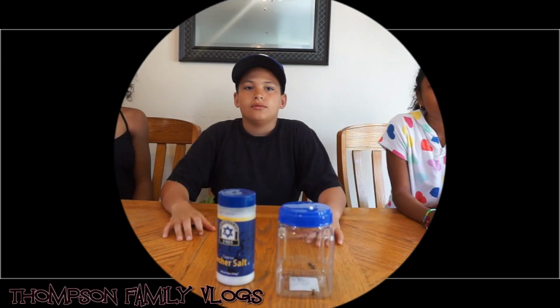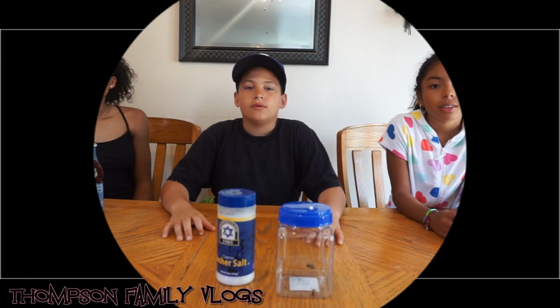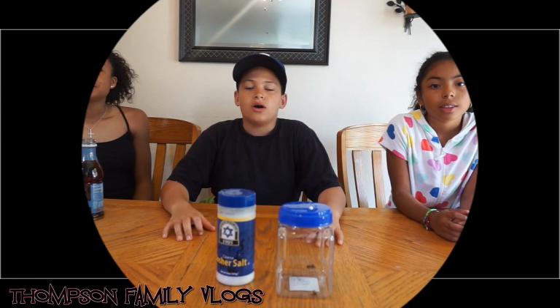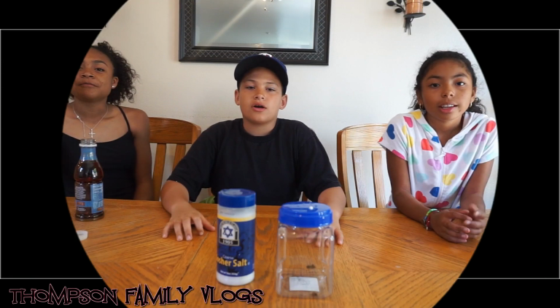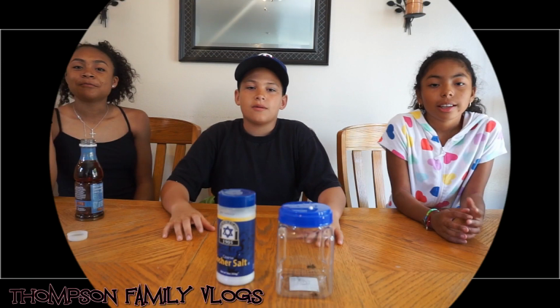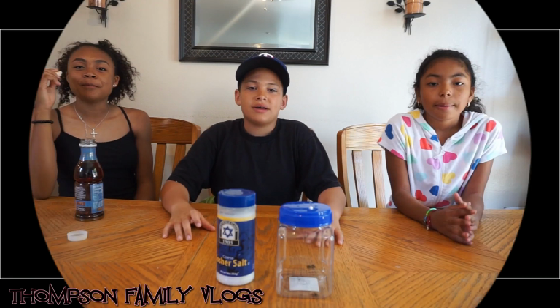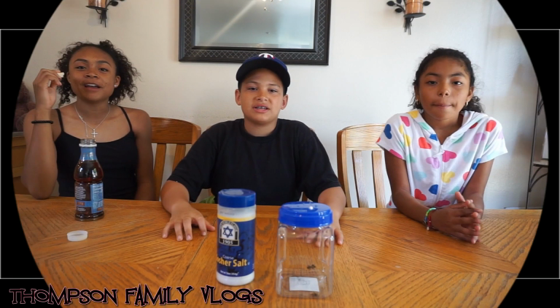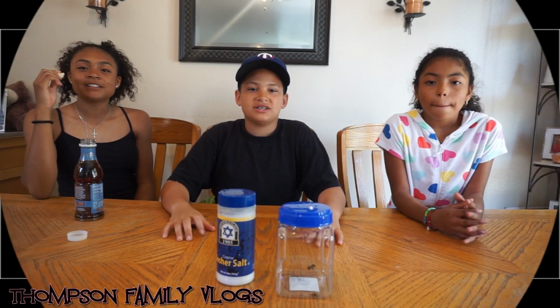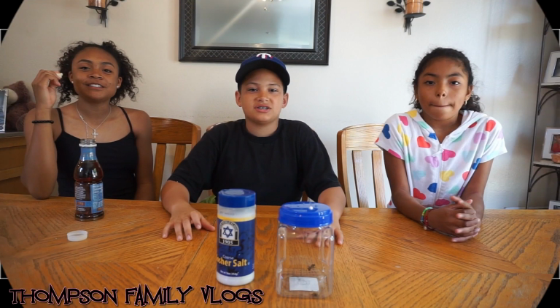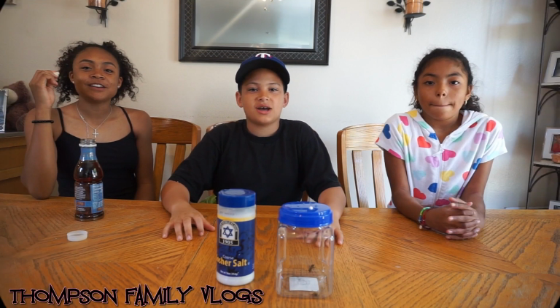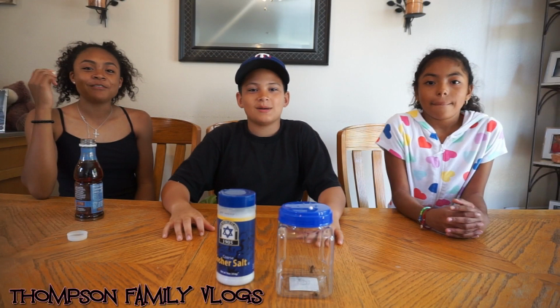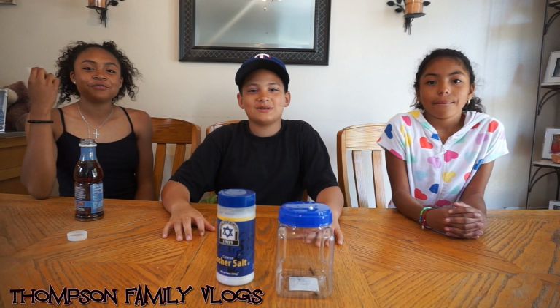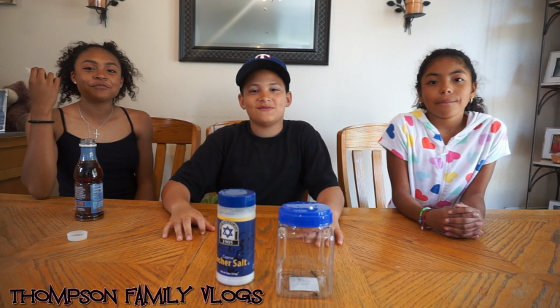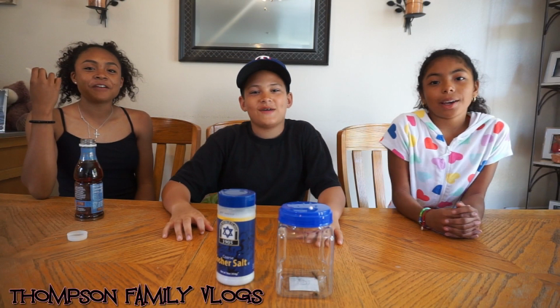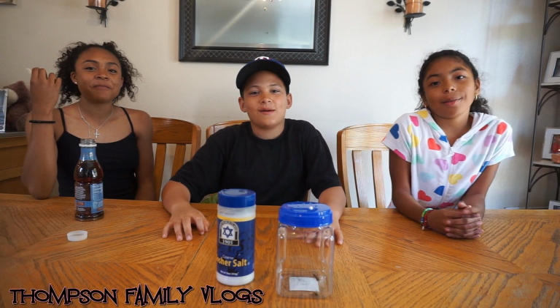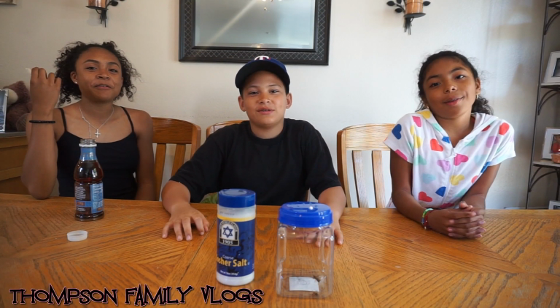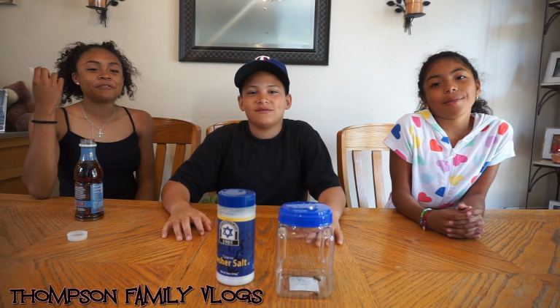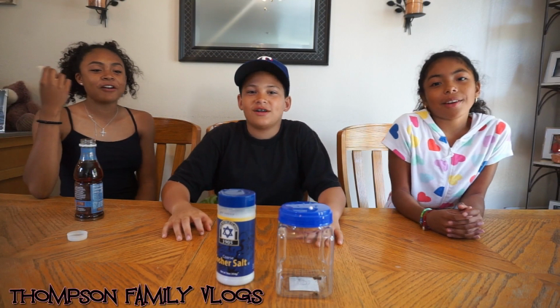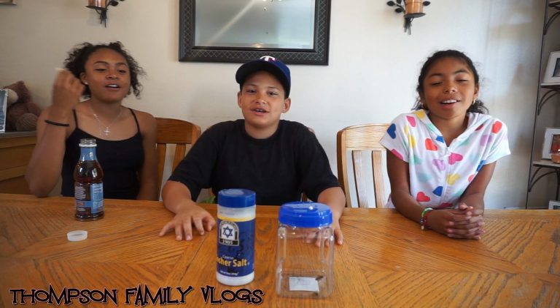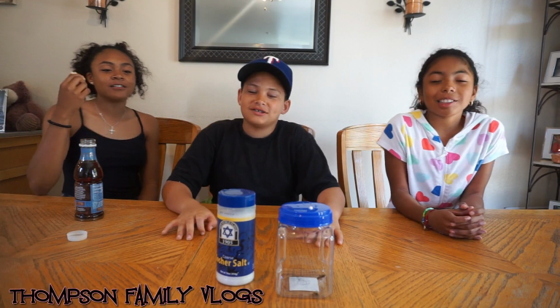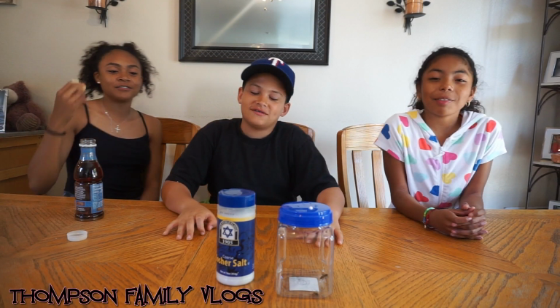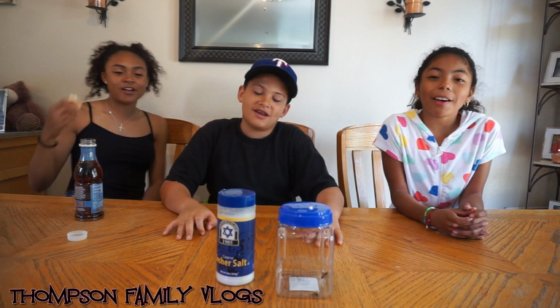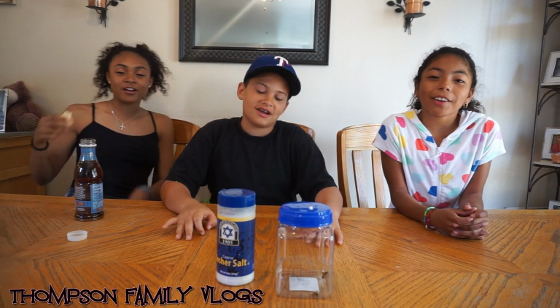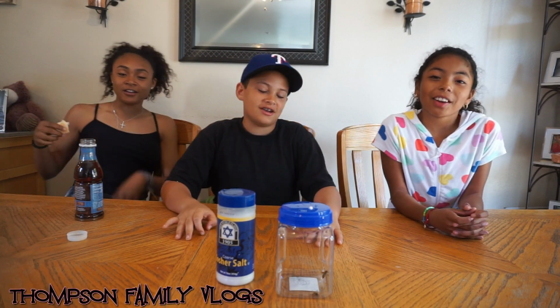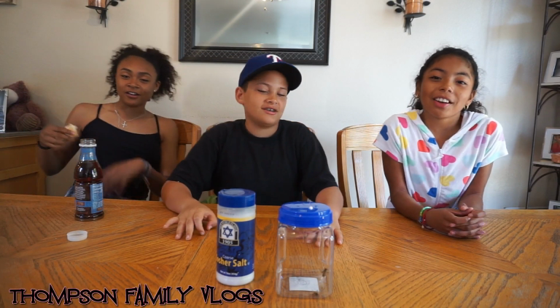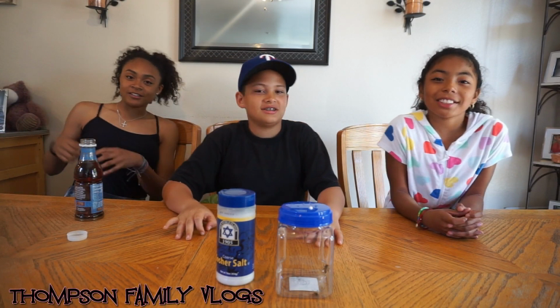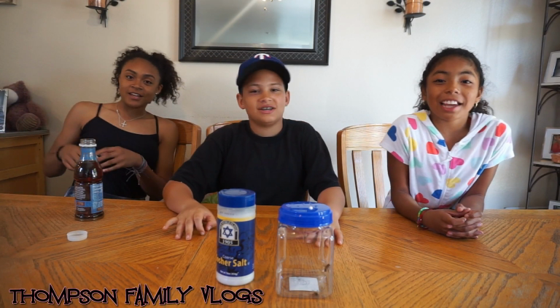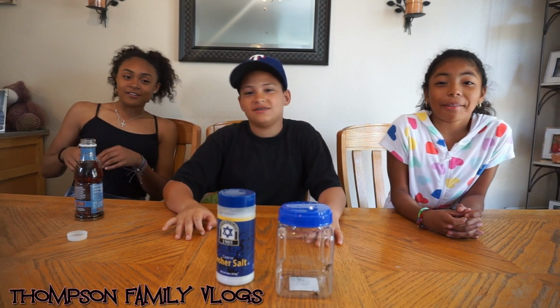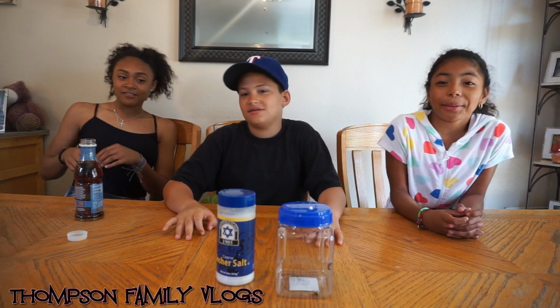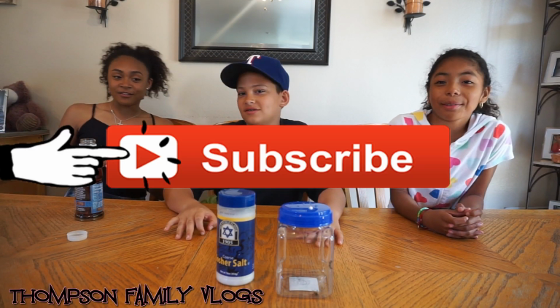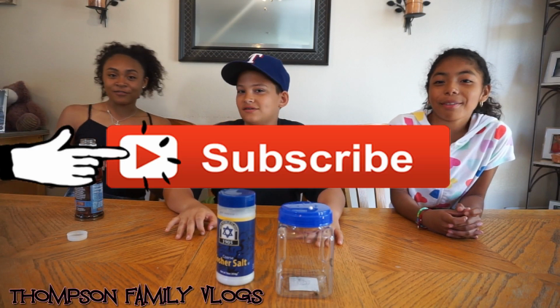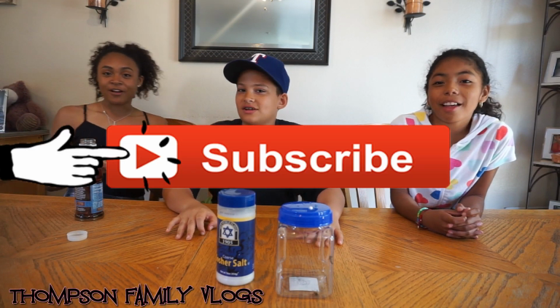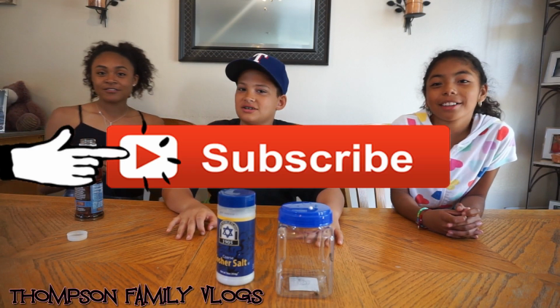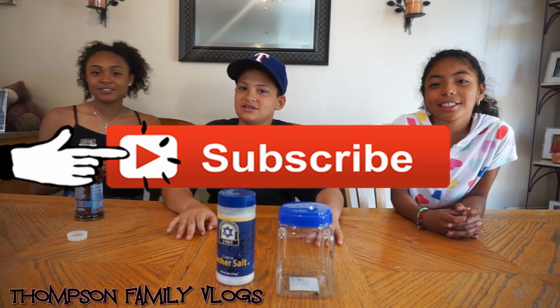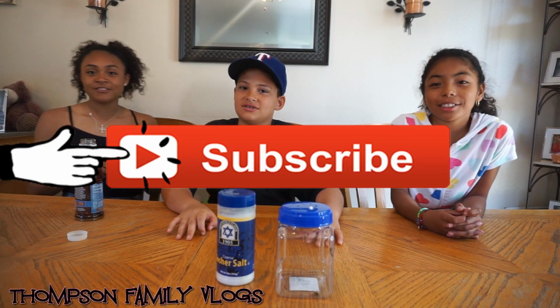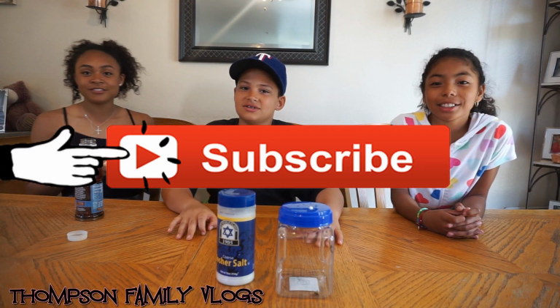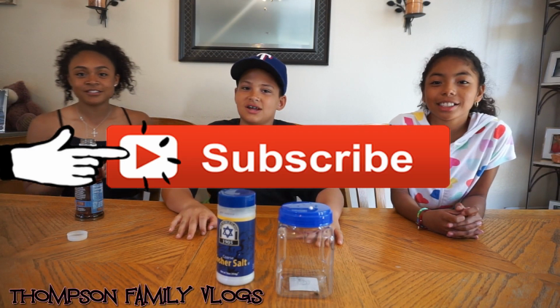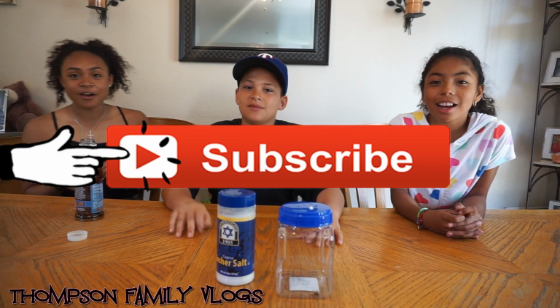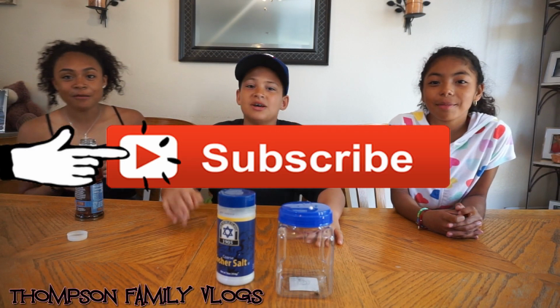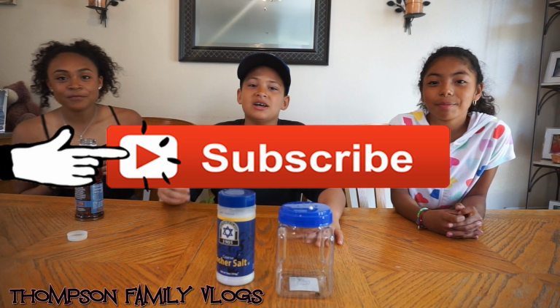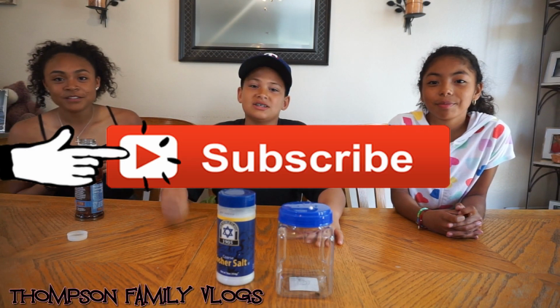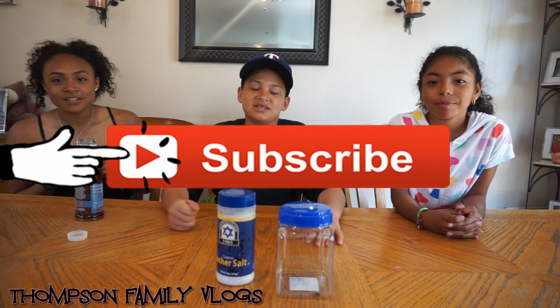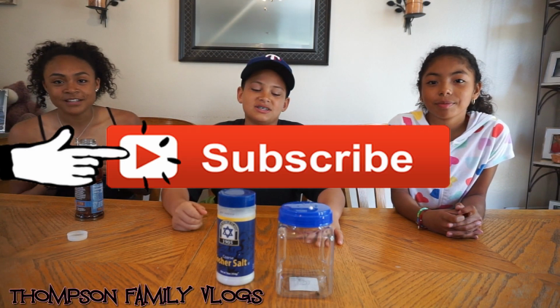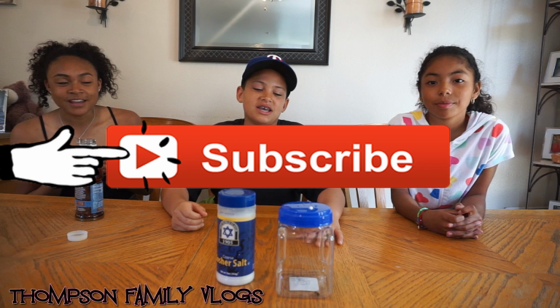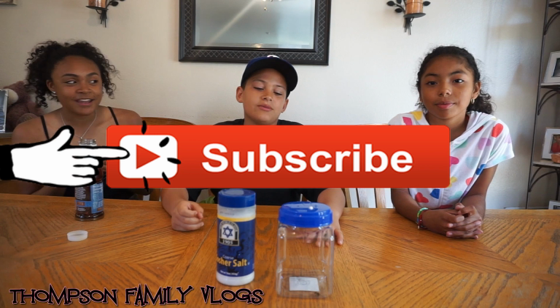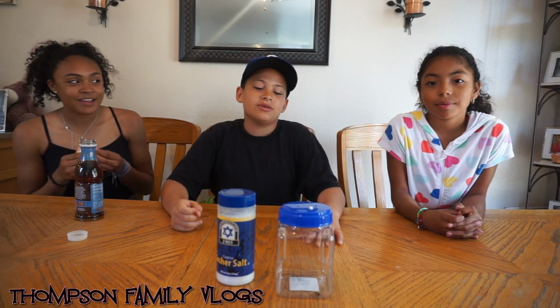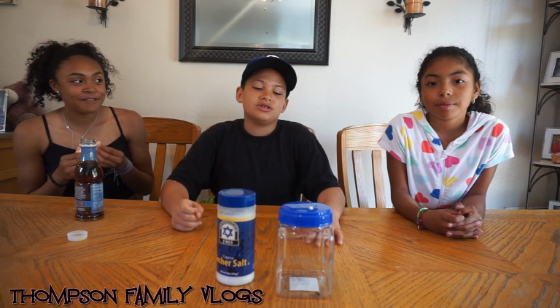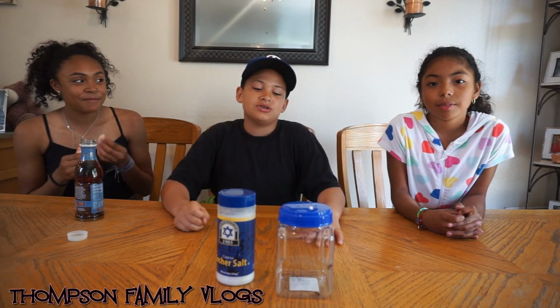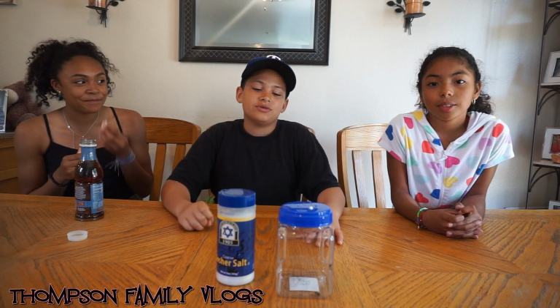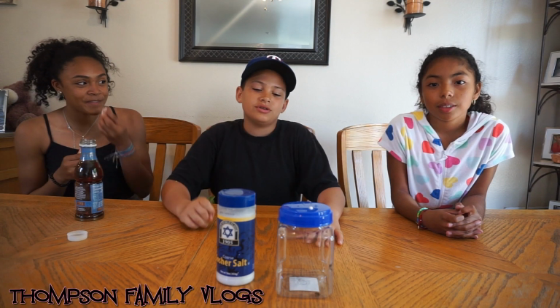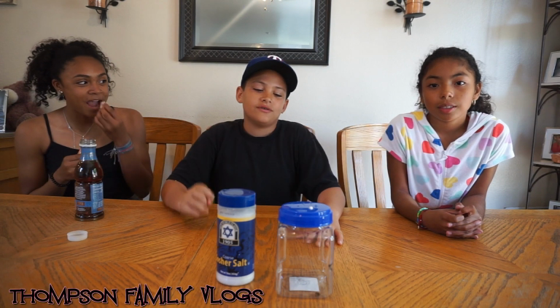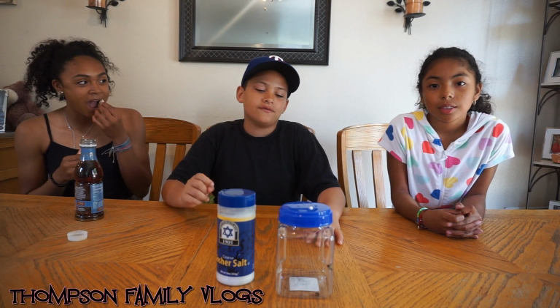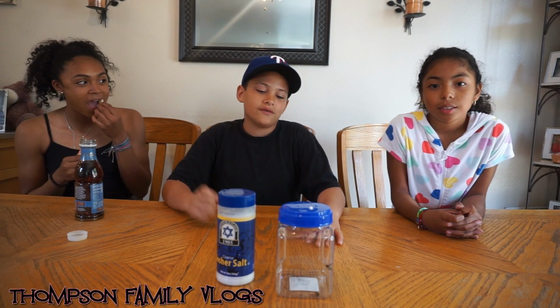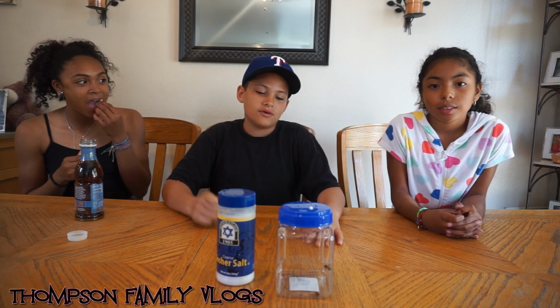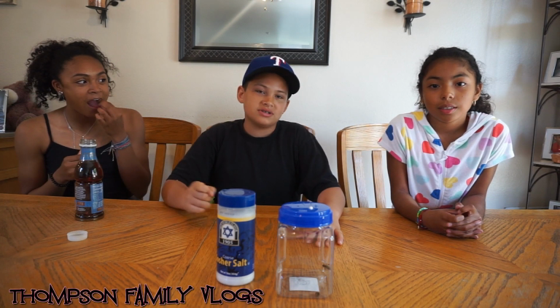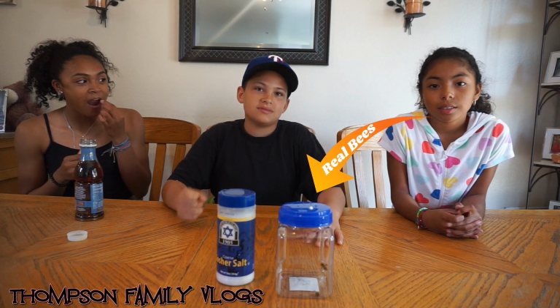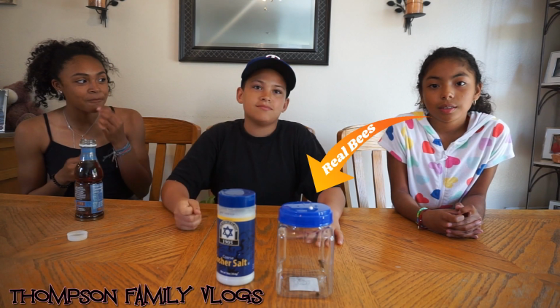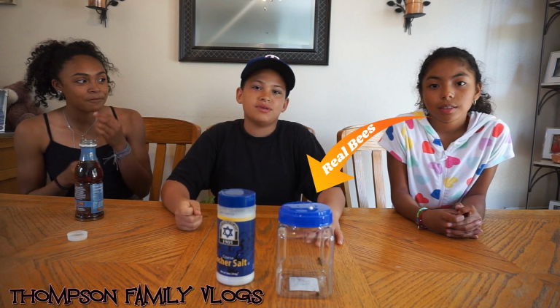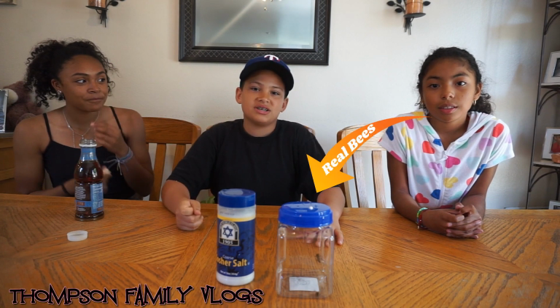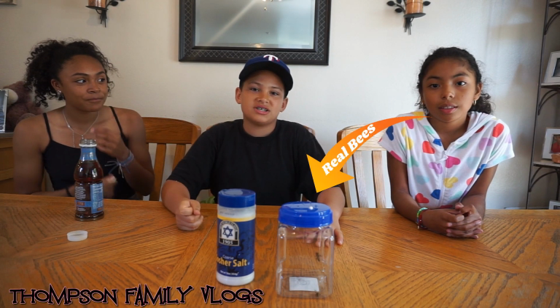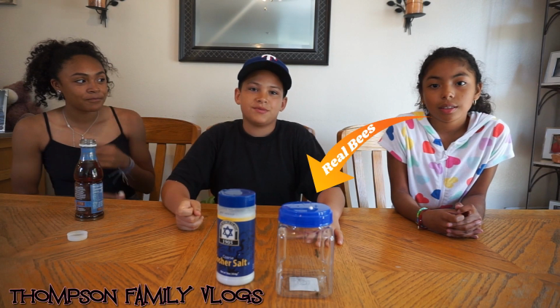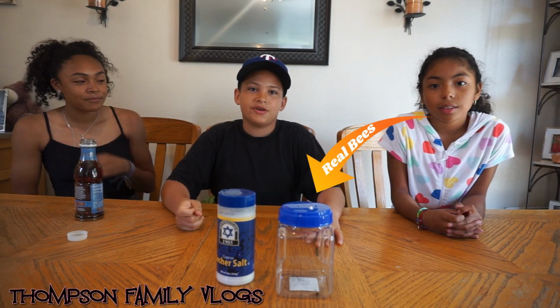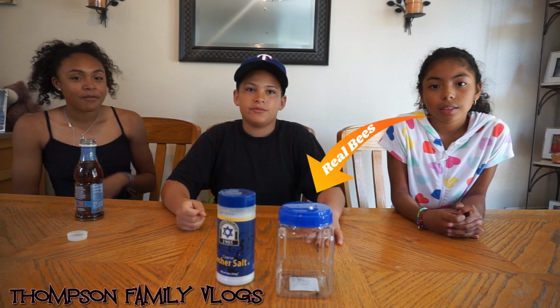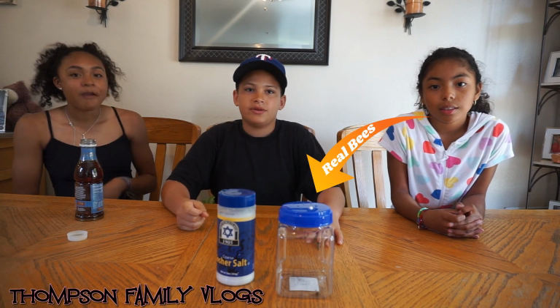Welcome back to Thompson Family Vlogs, vlogging our day where the vlogs don't stop. Today we're doing the frozen bee experiment.